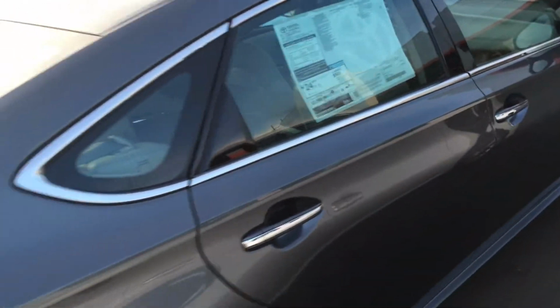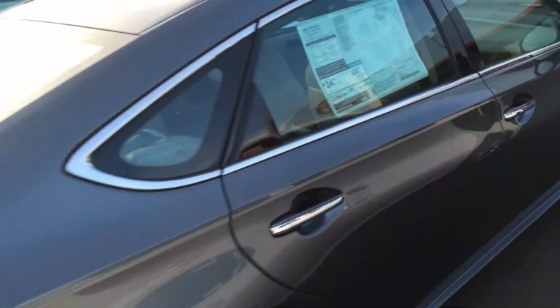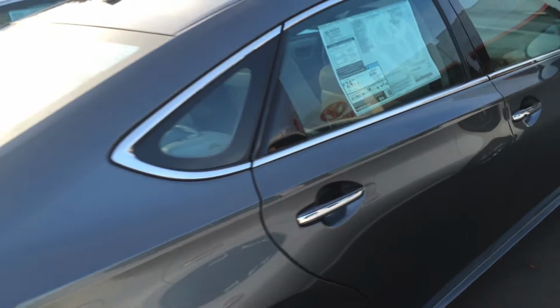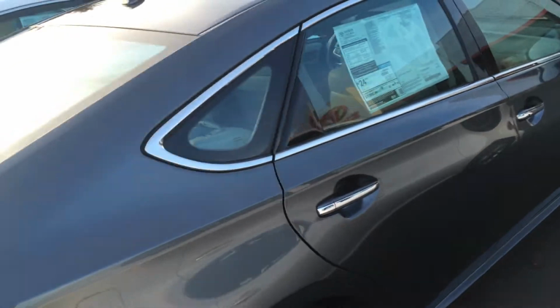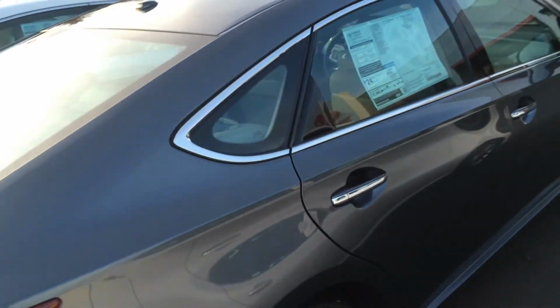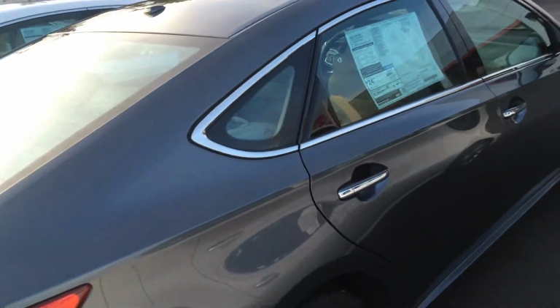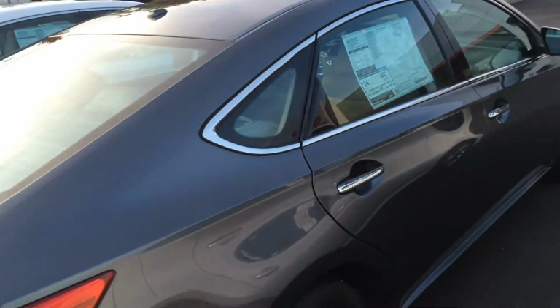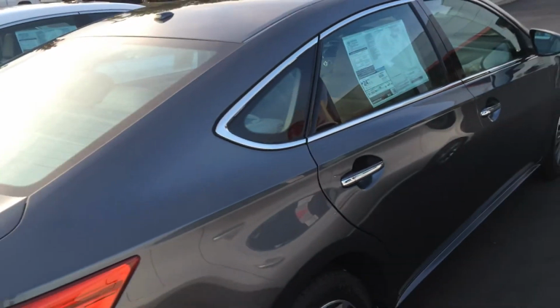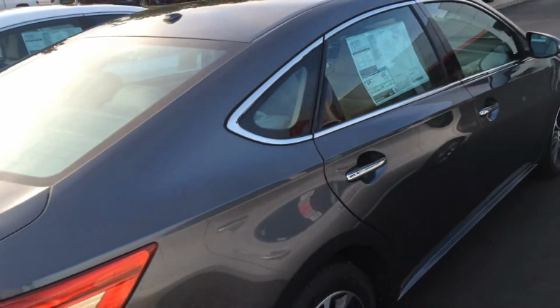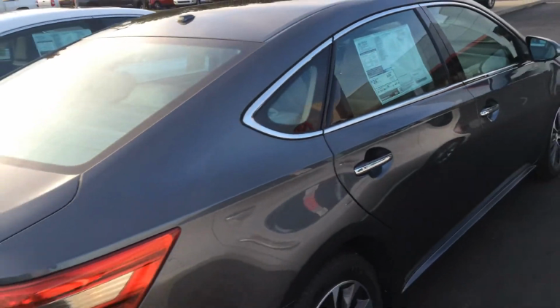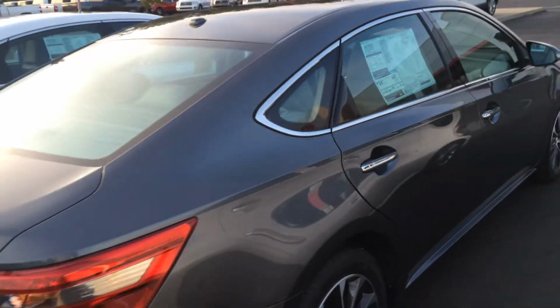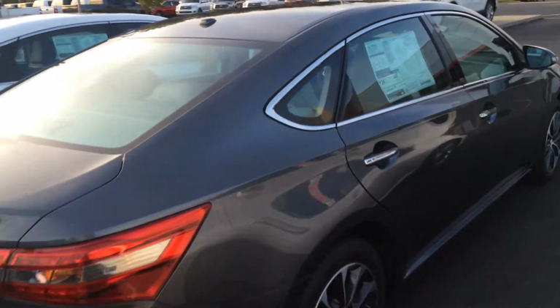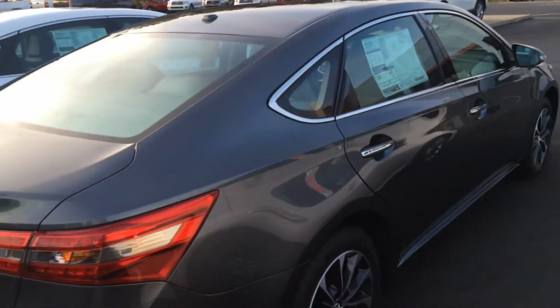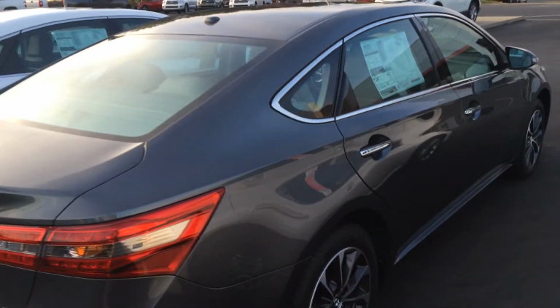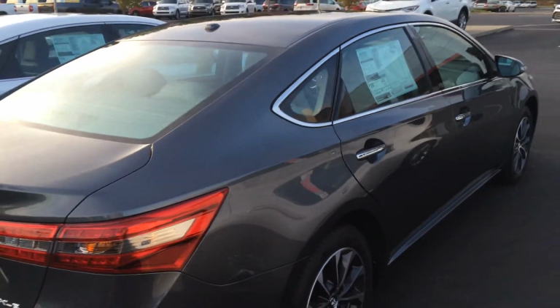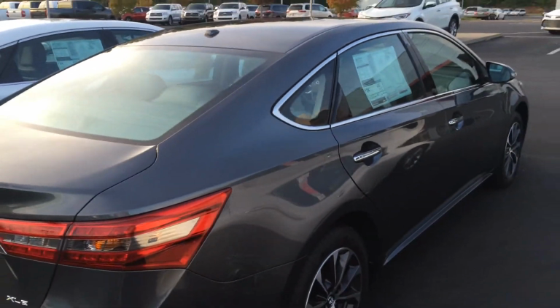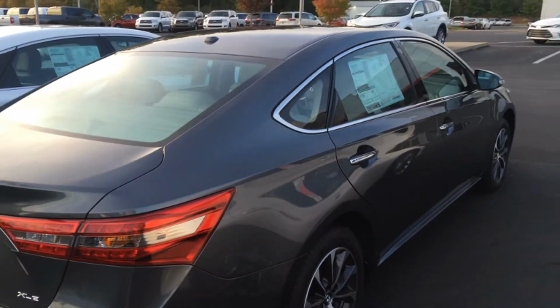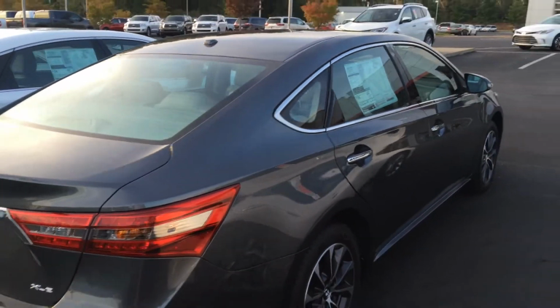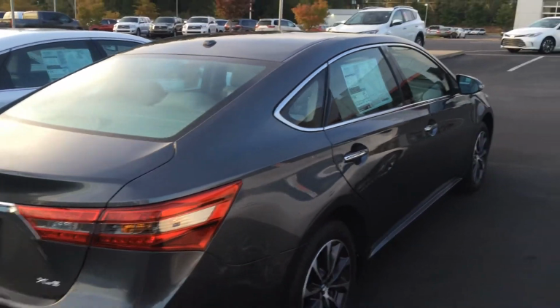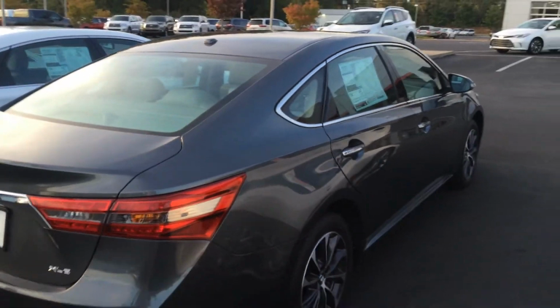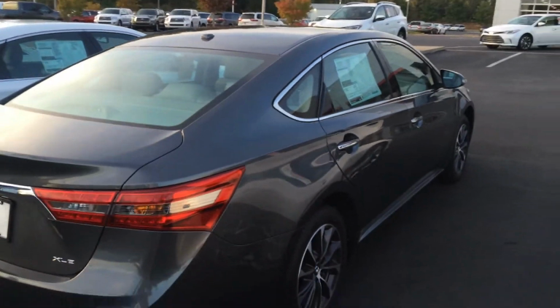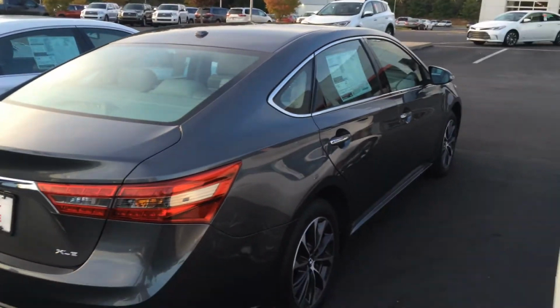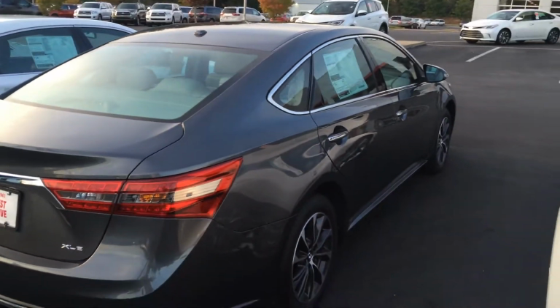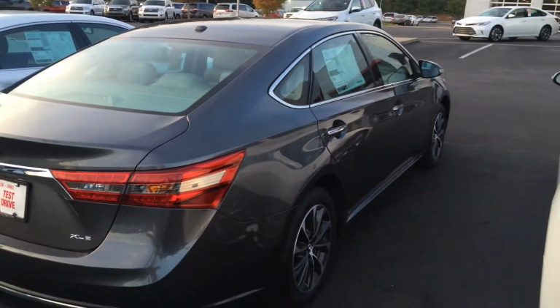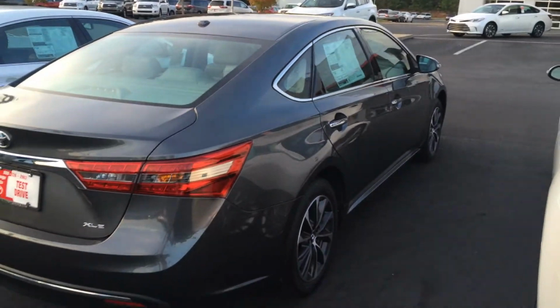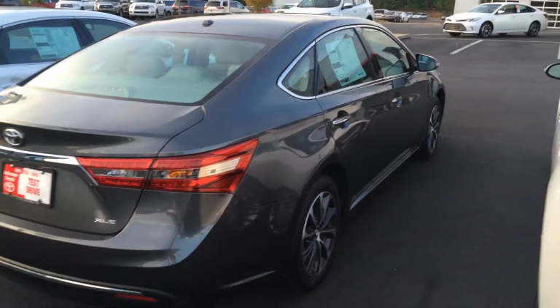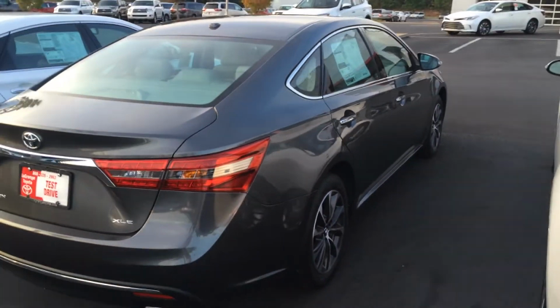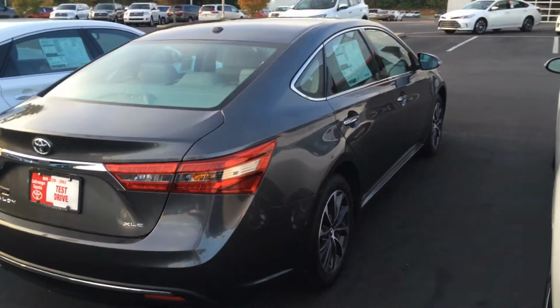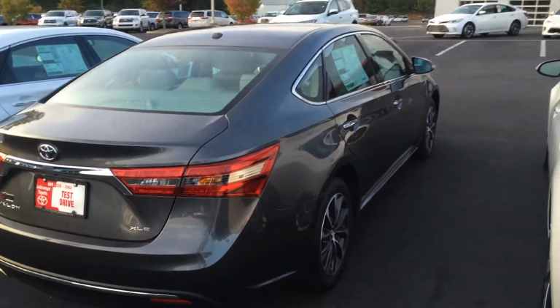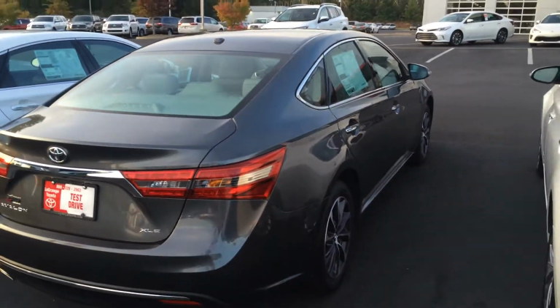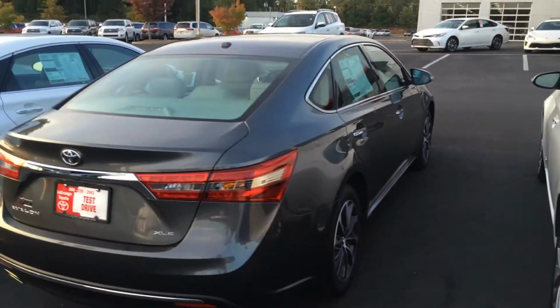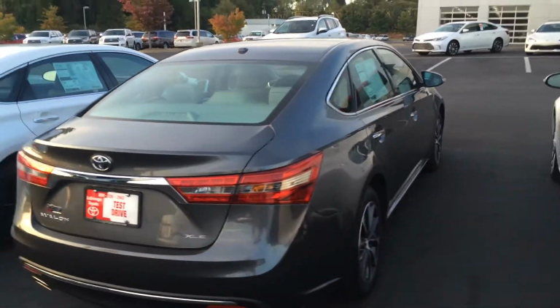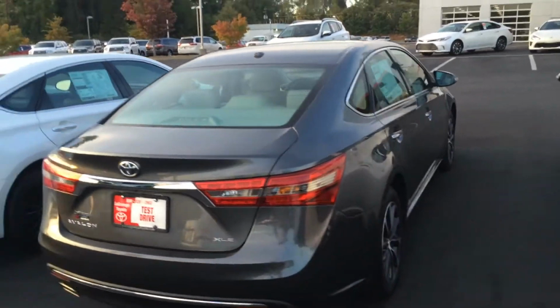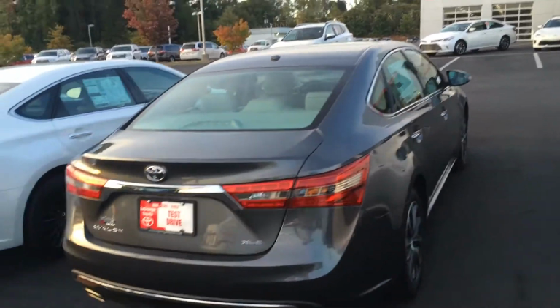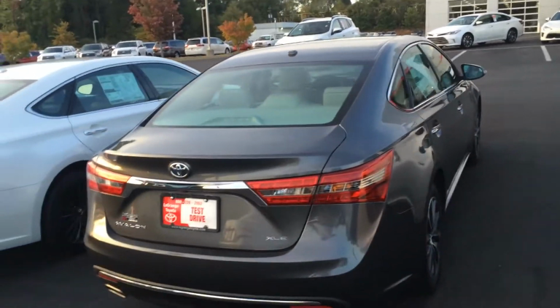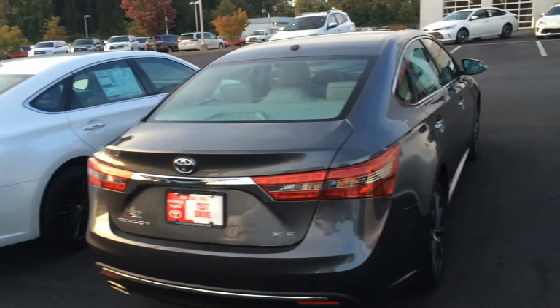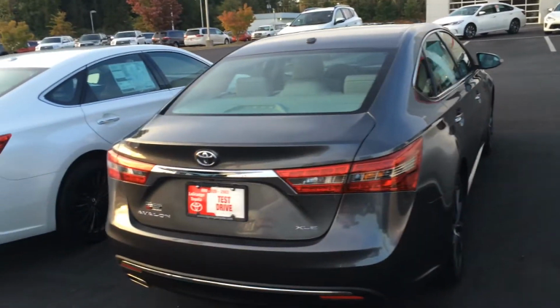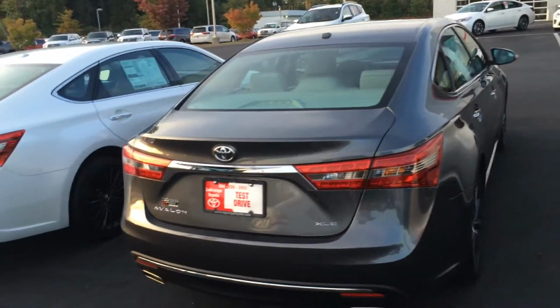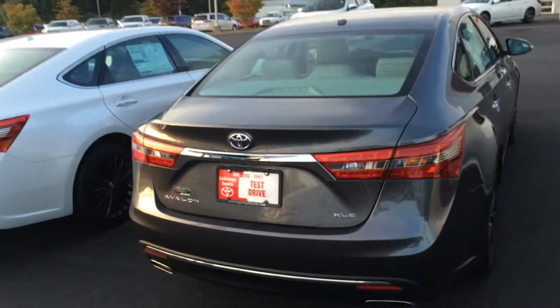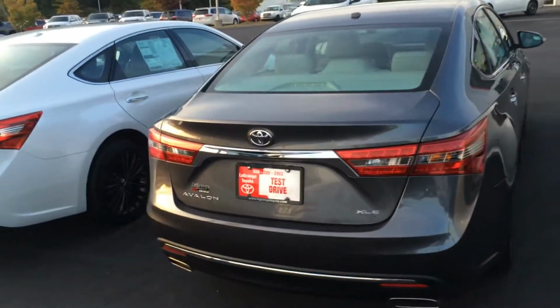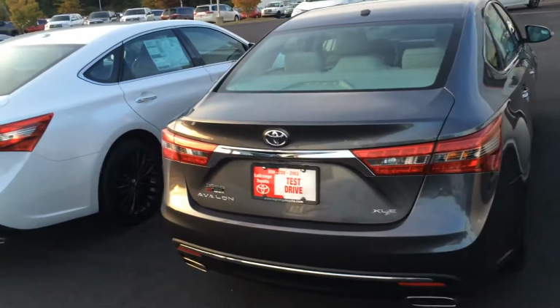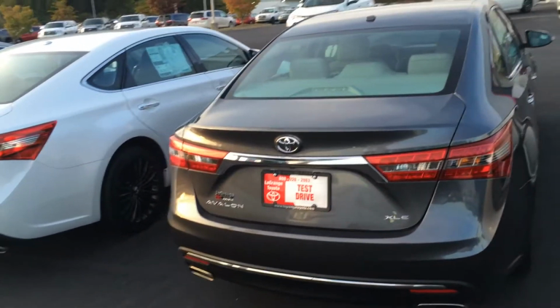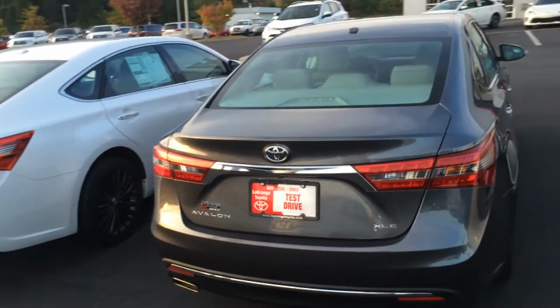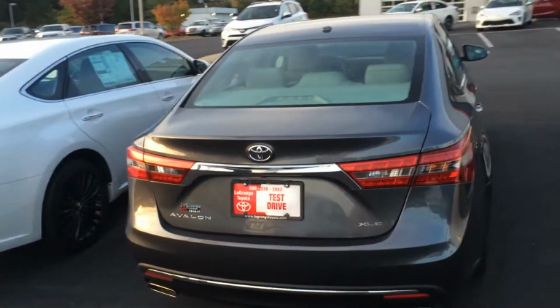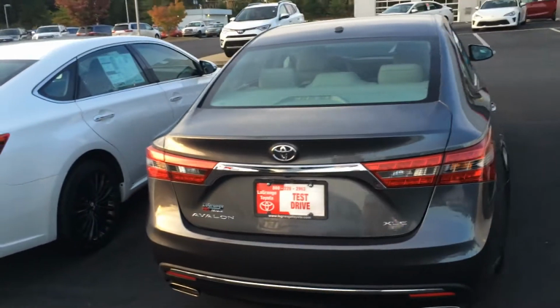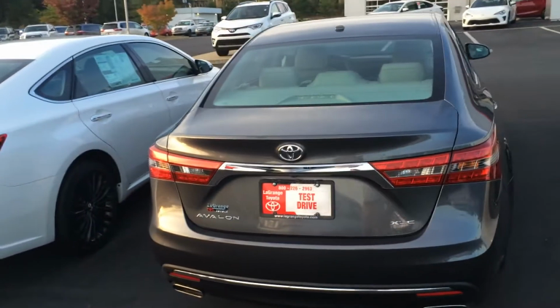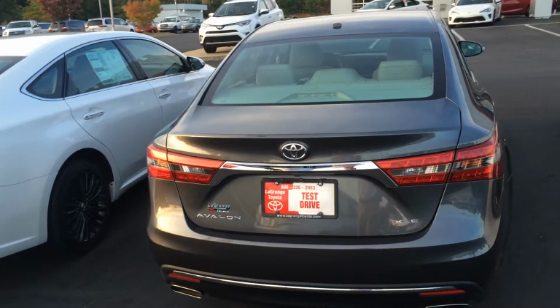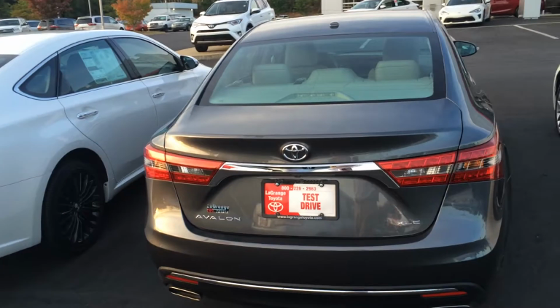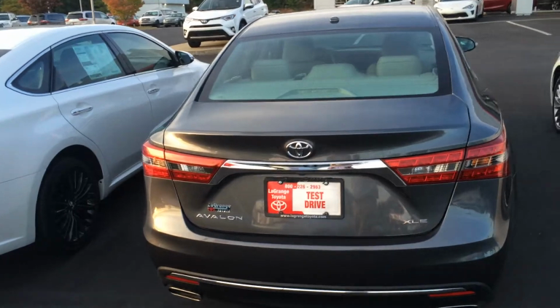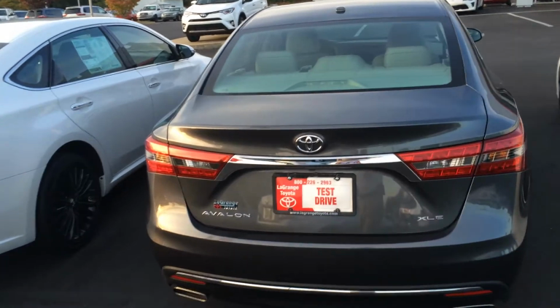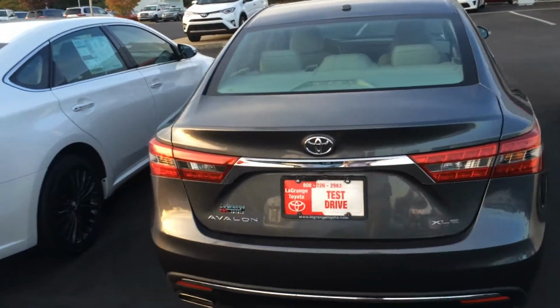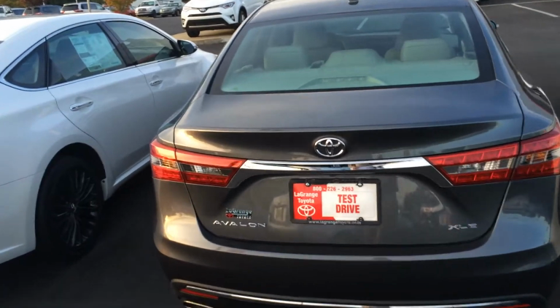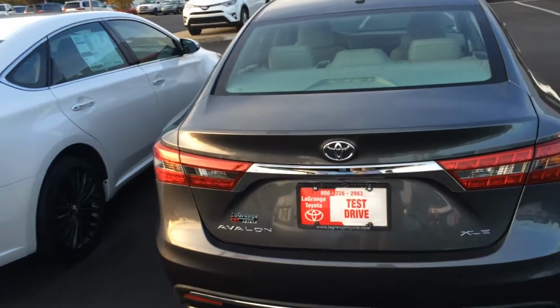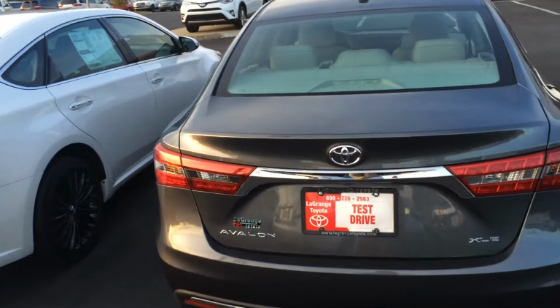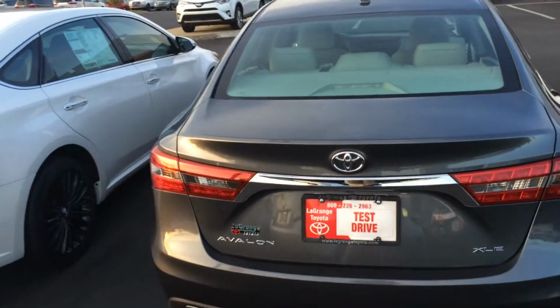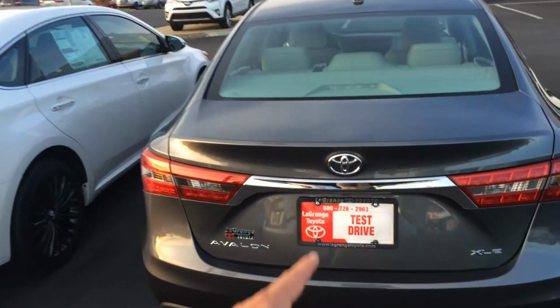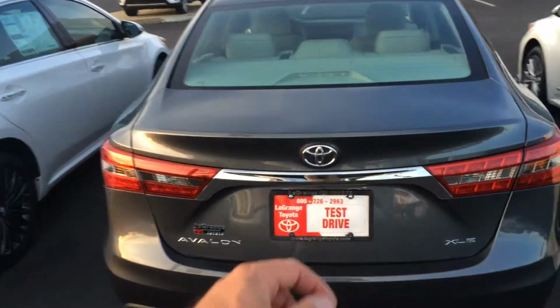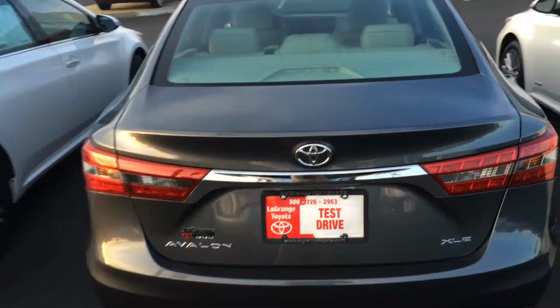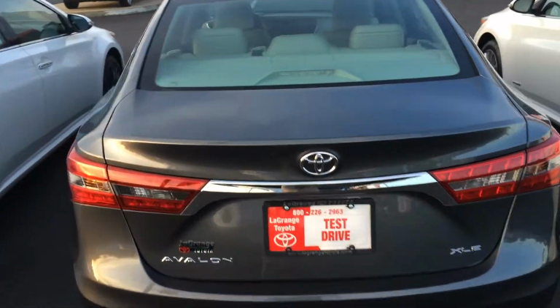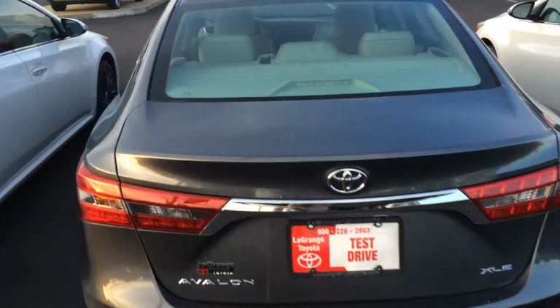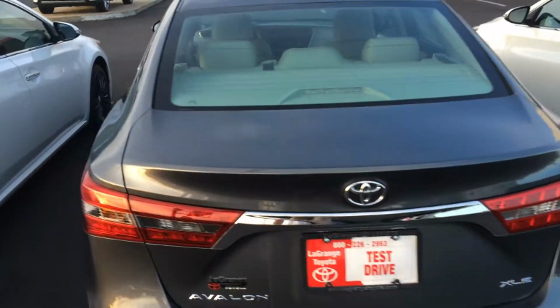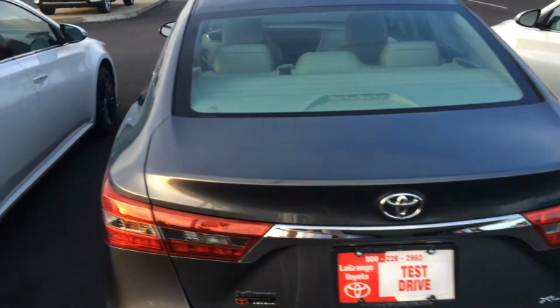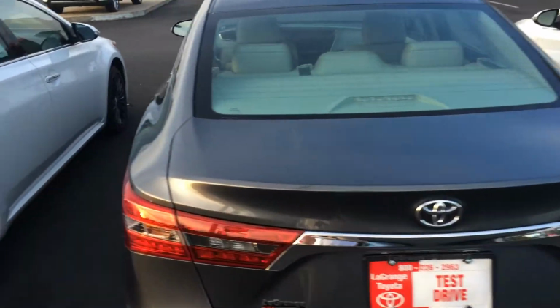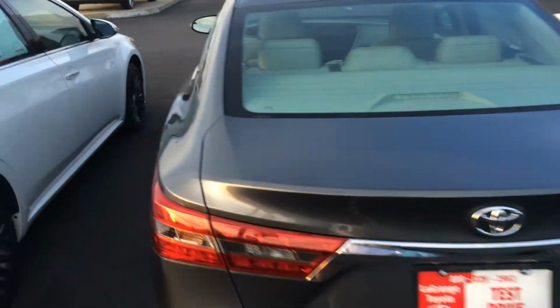You'll get over 30 miles per gallon highway and just an amazing ride. It has a nice dual chrome exhaust tip in the back, and your backup camera is right there.